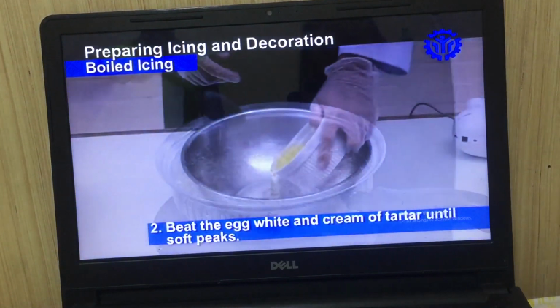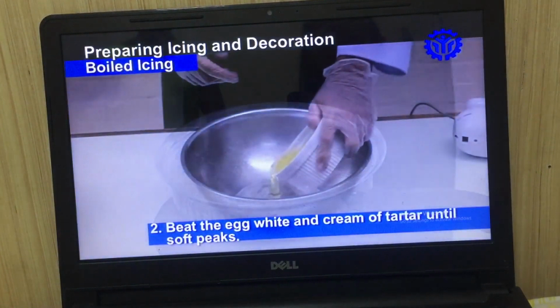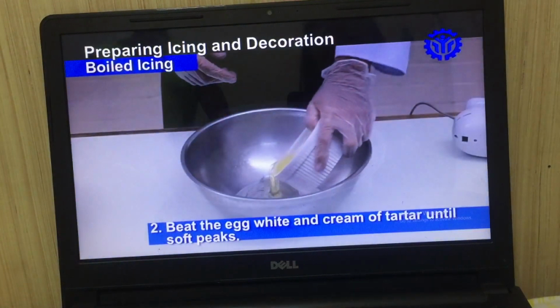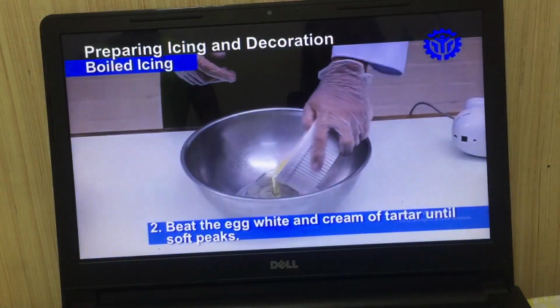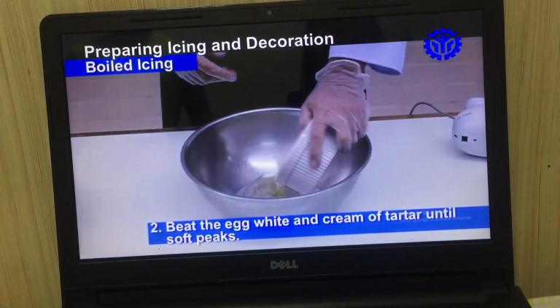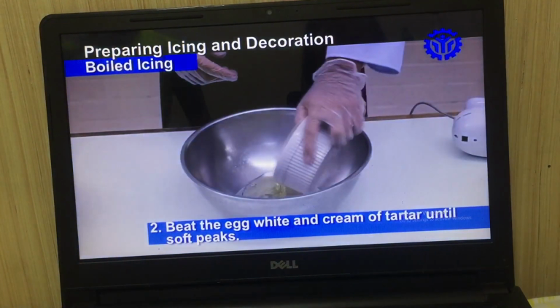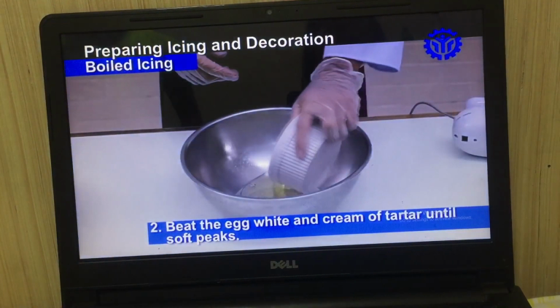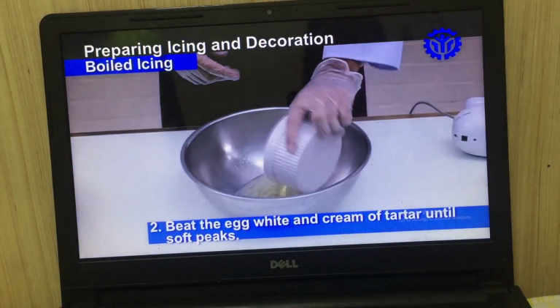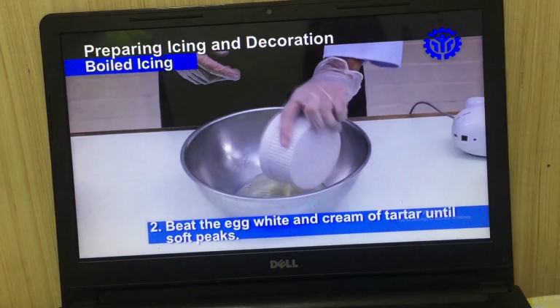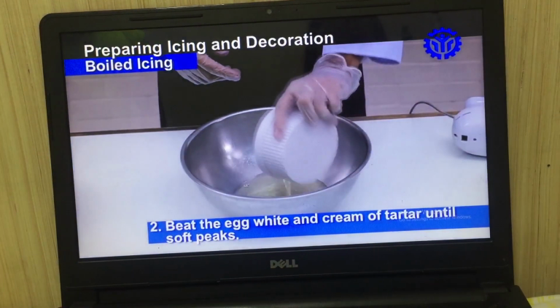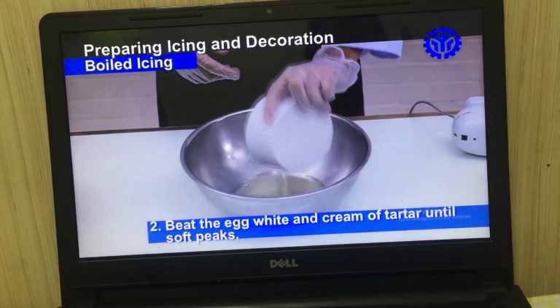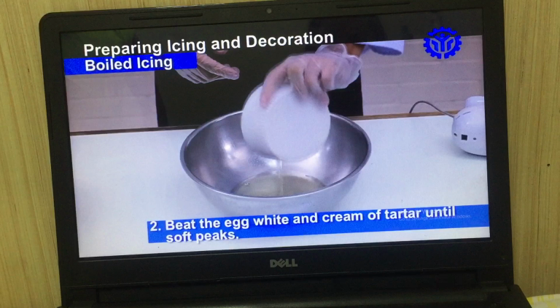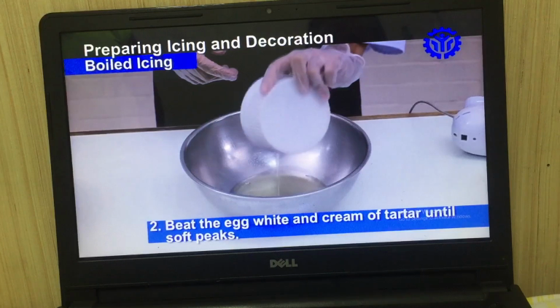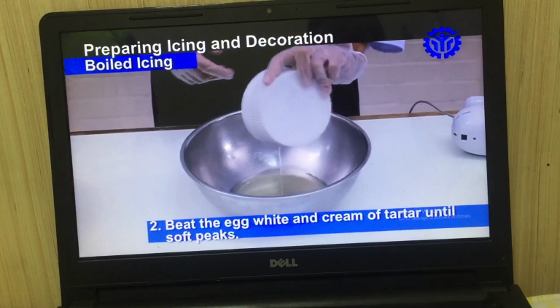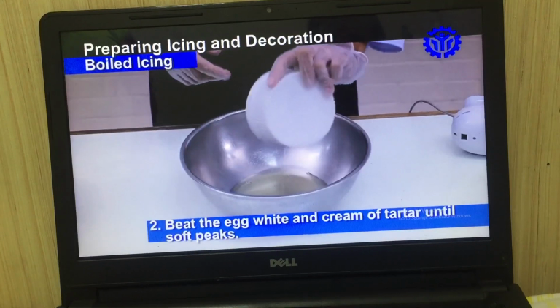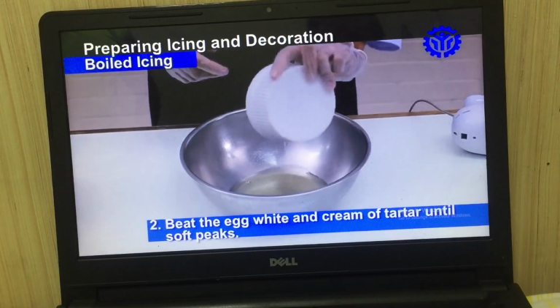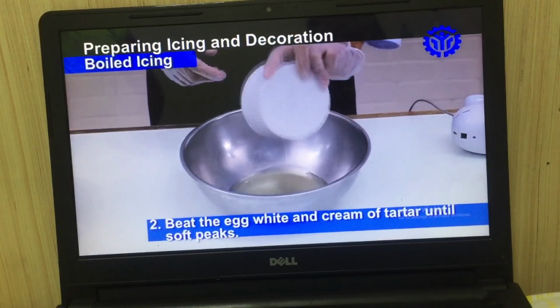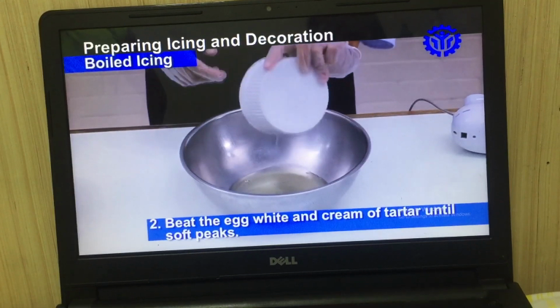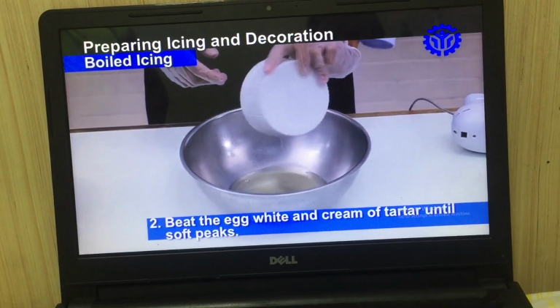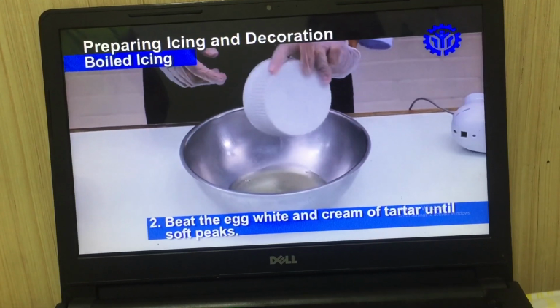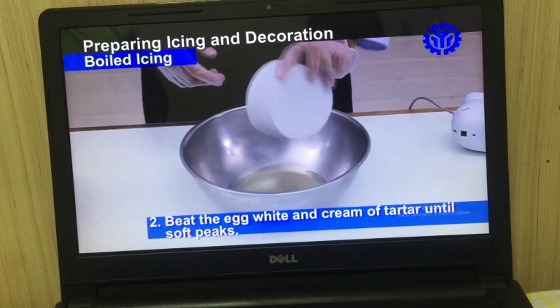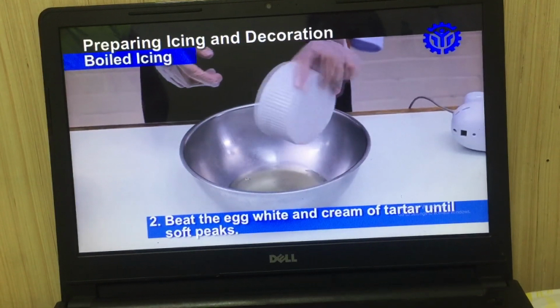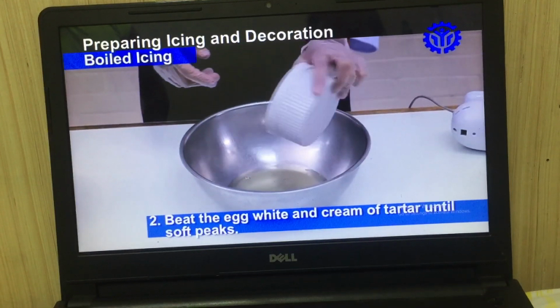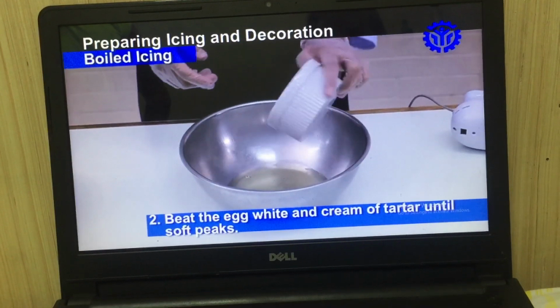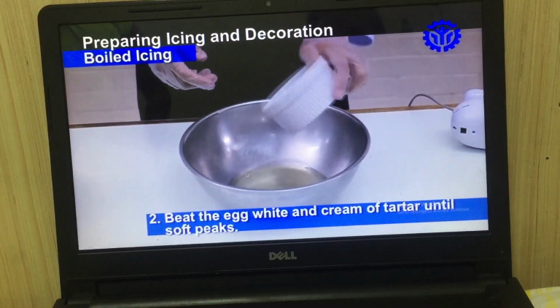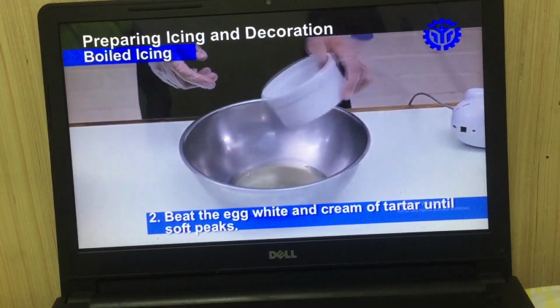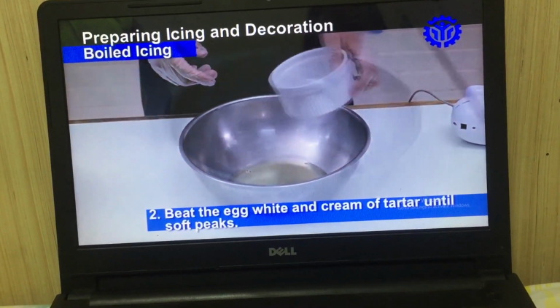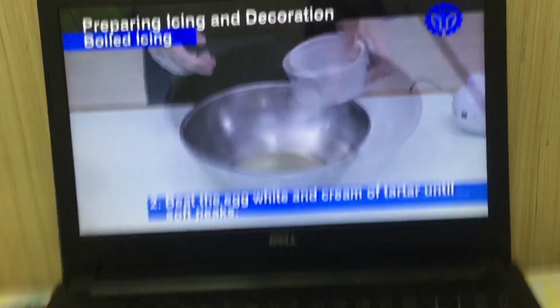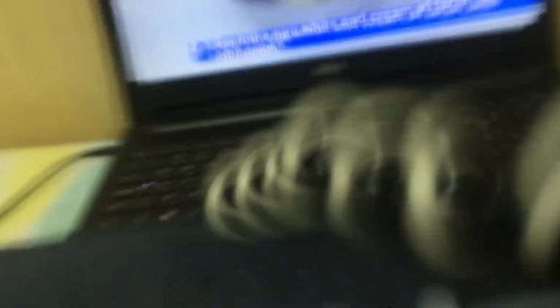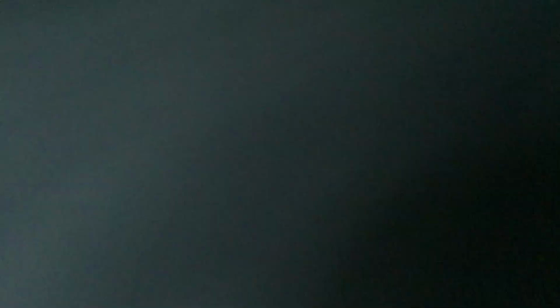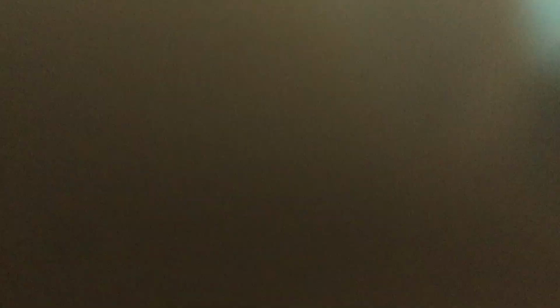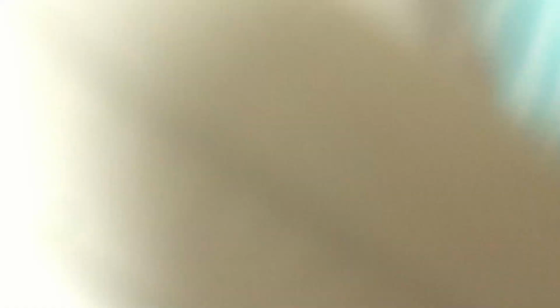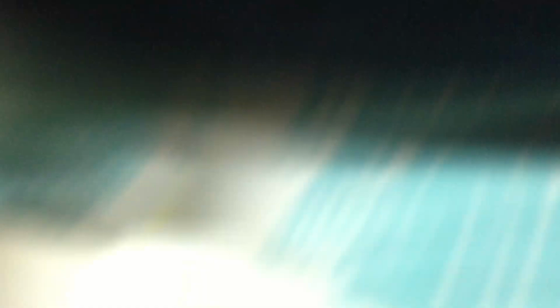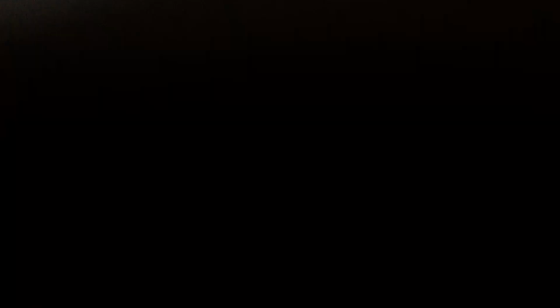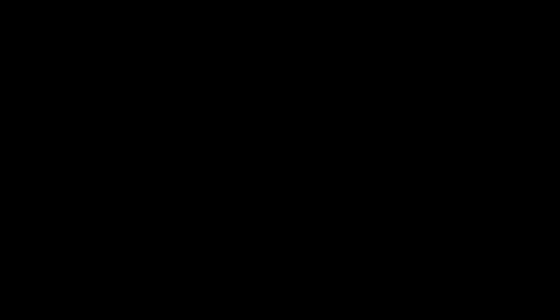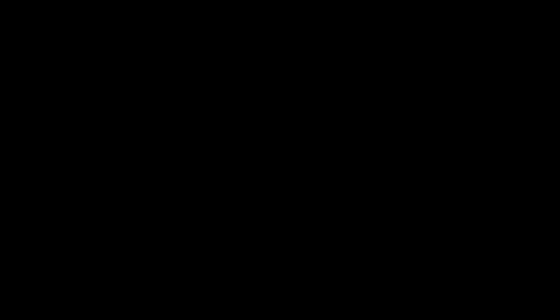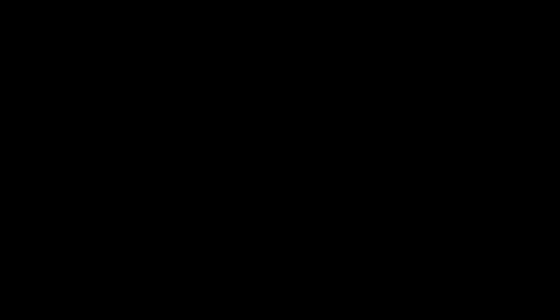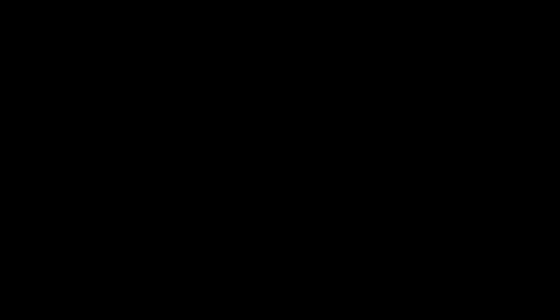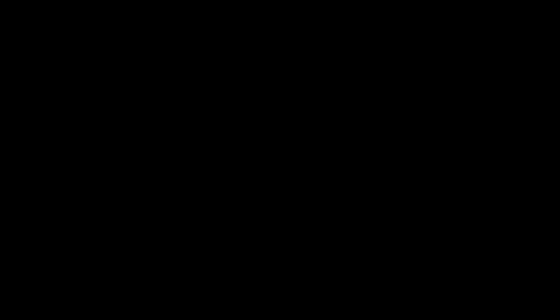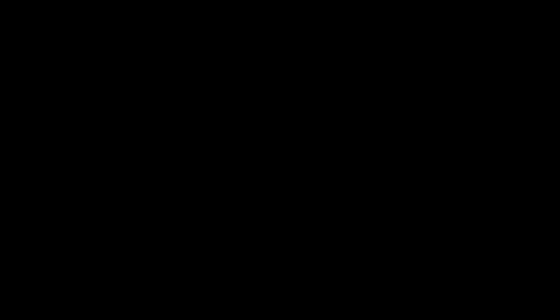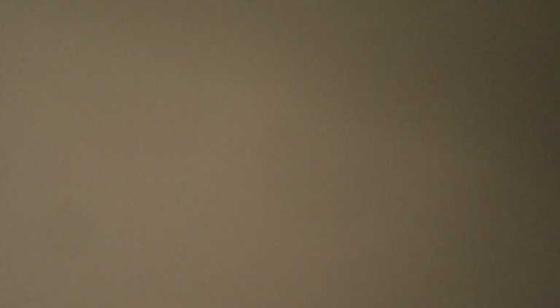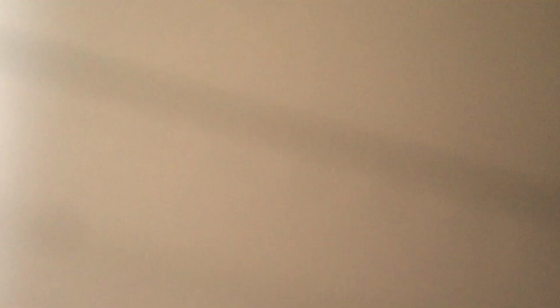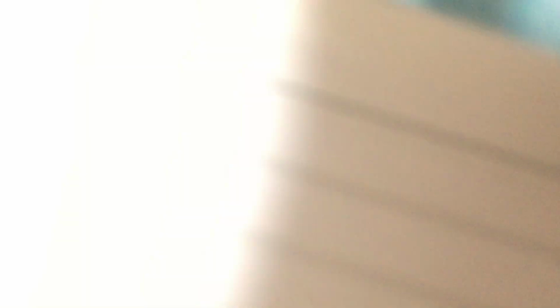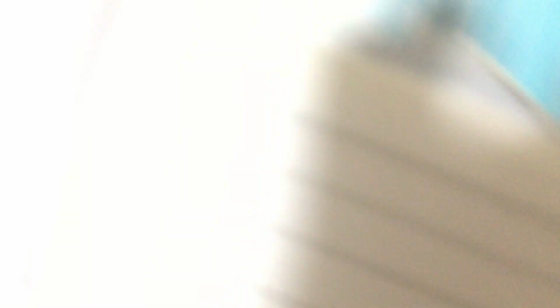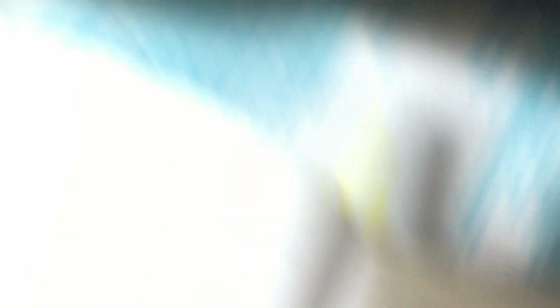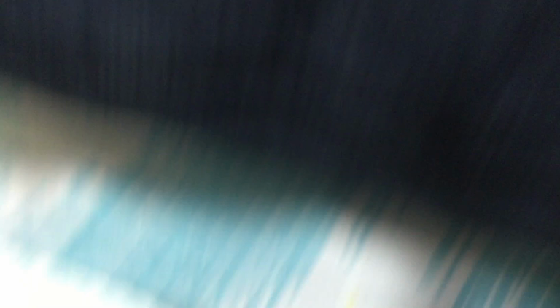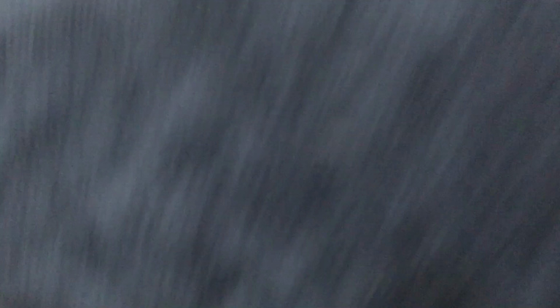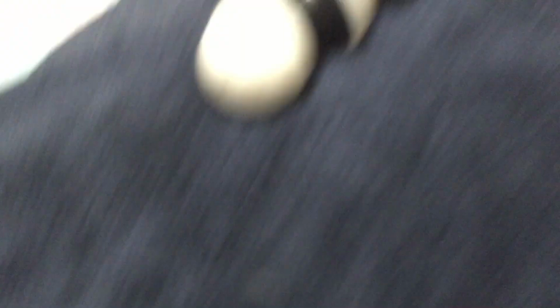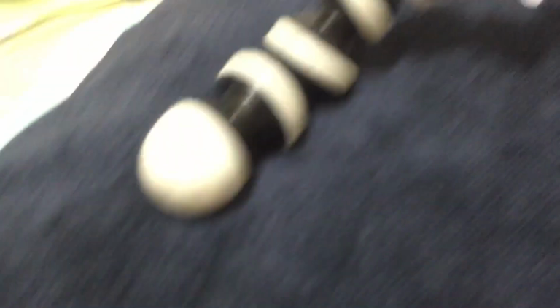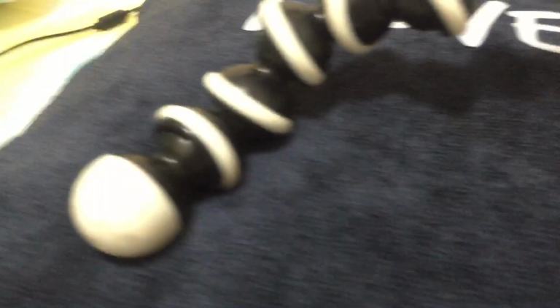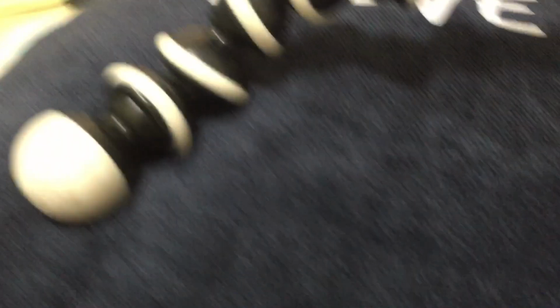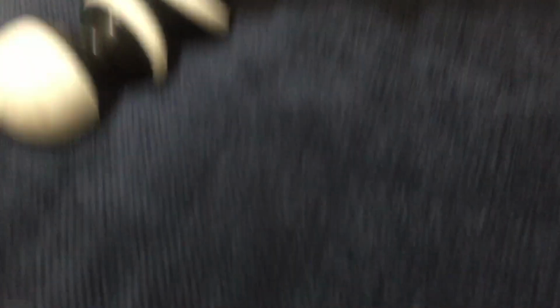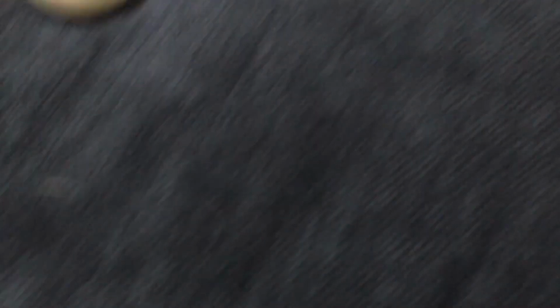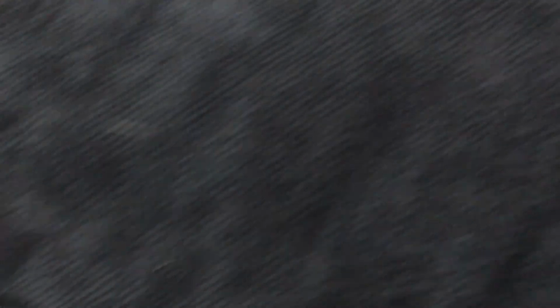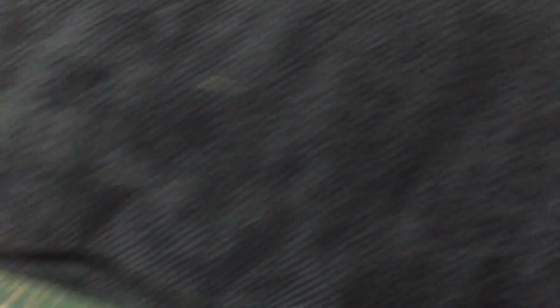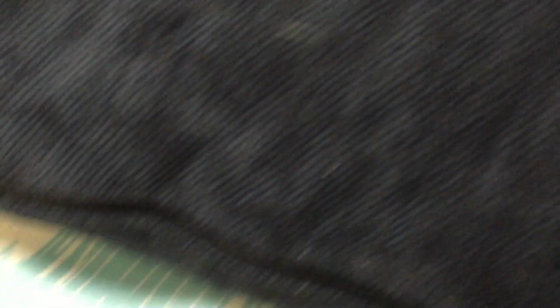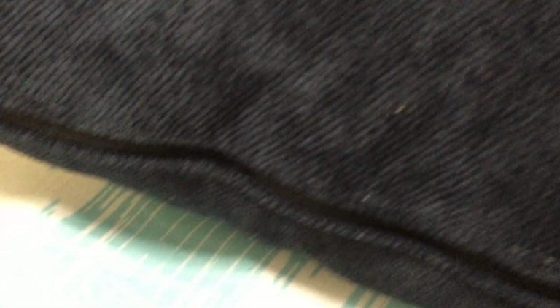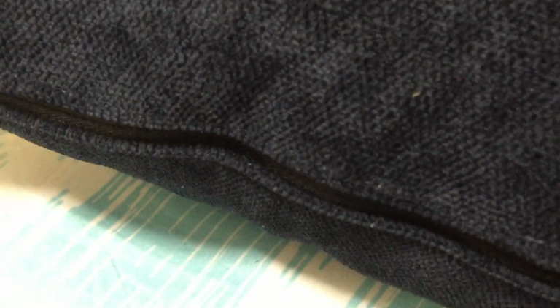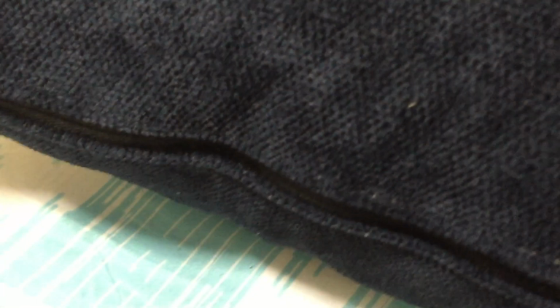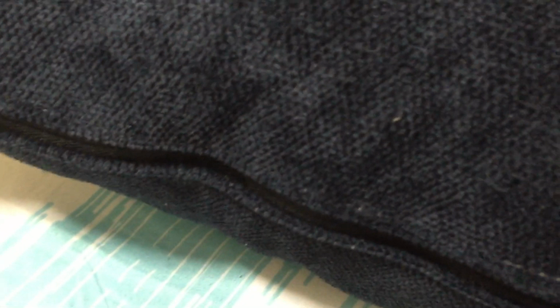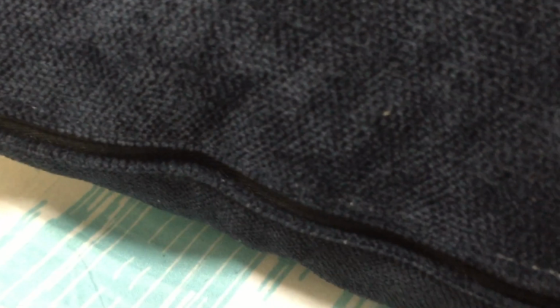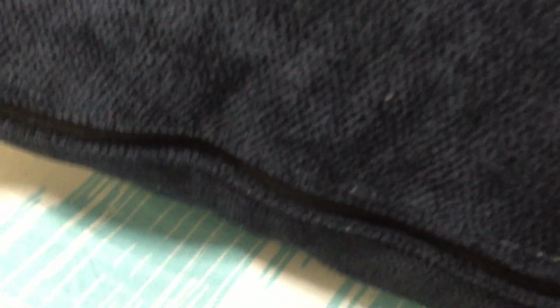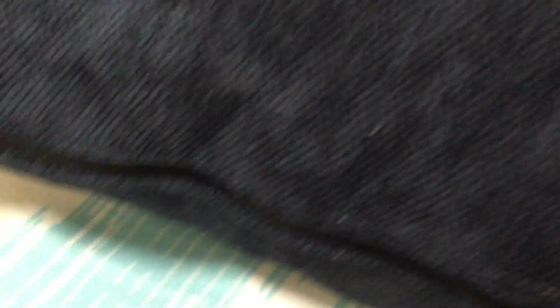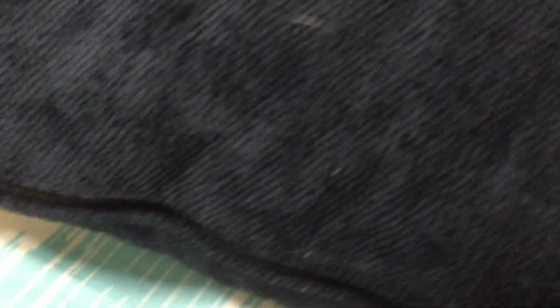Beat the egg whites and cream of tartar until soft peaks form.